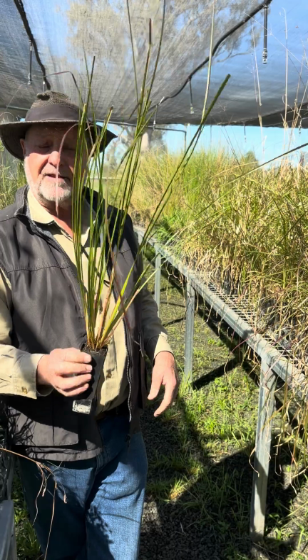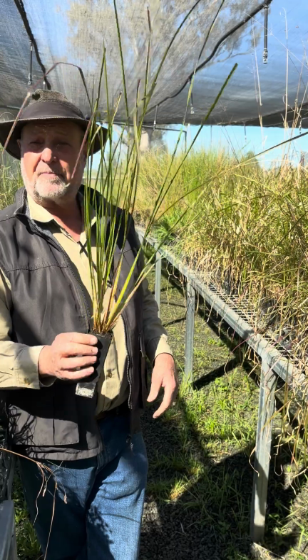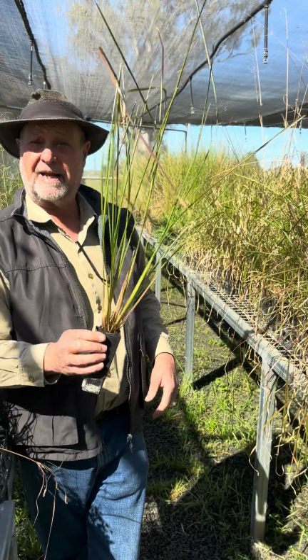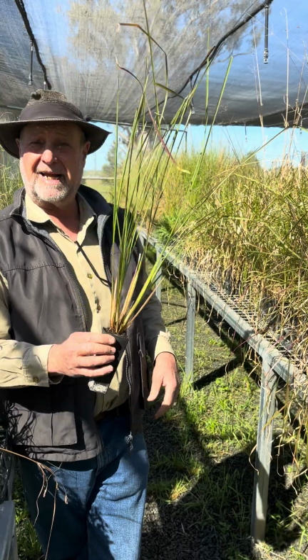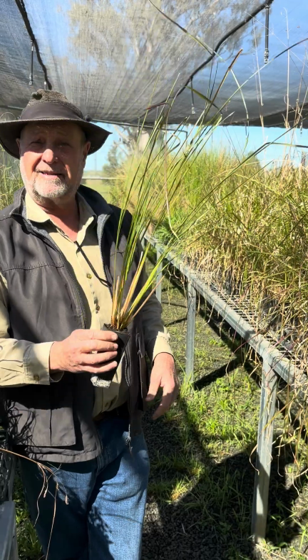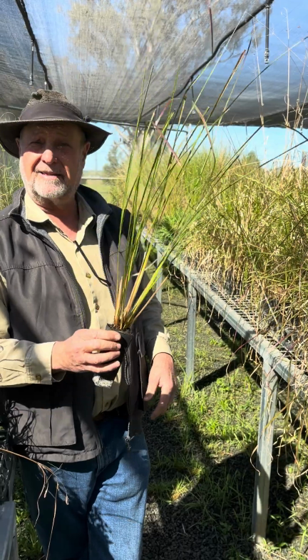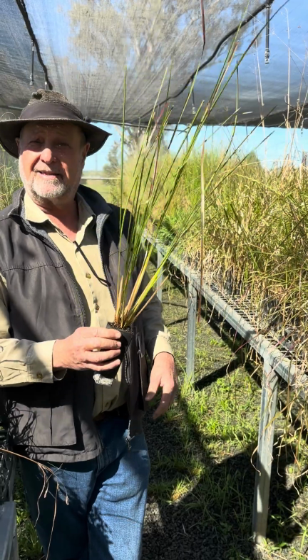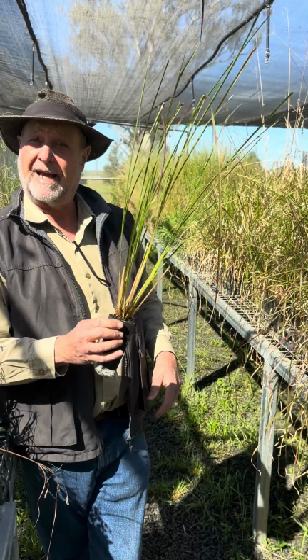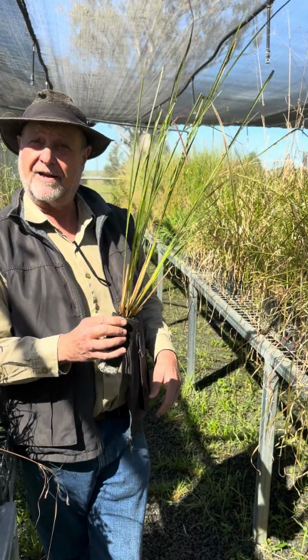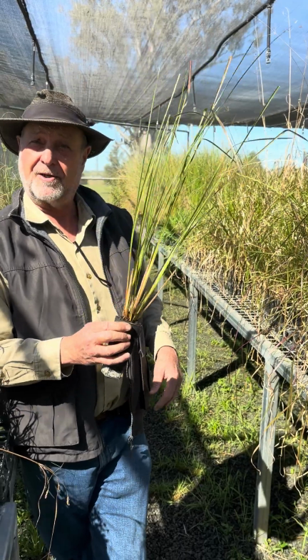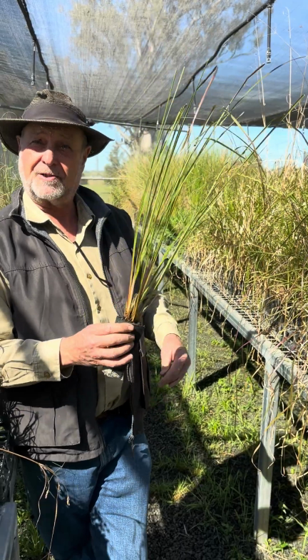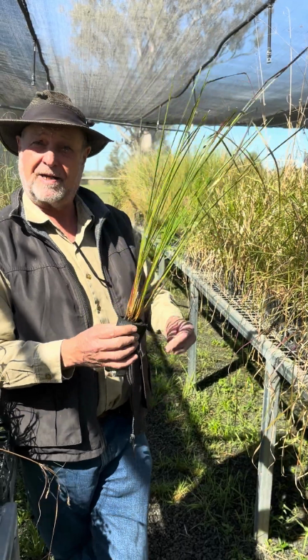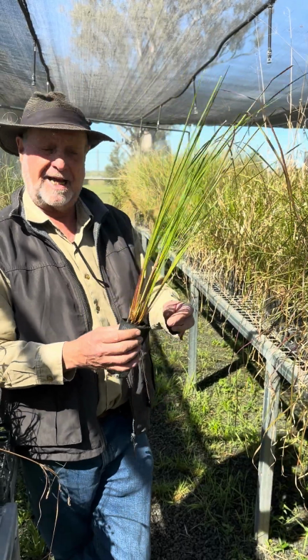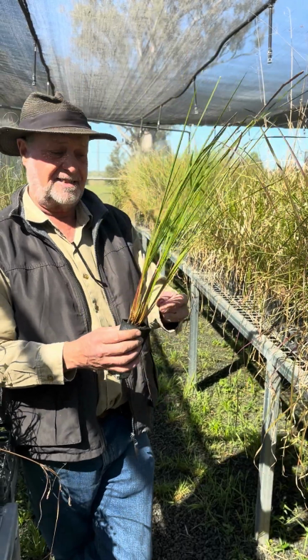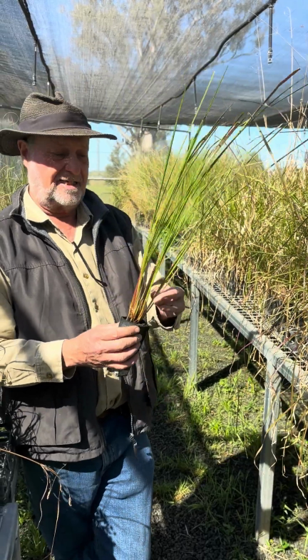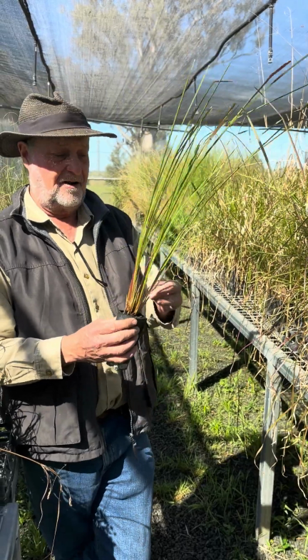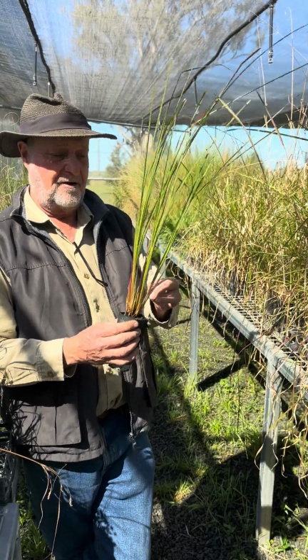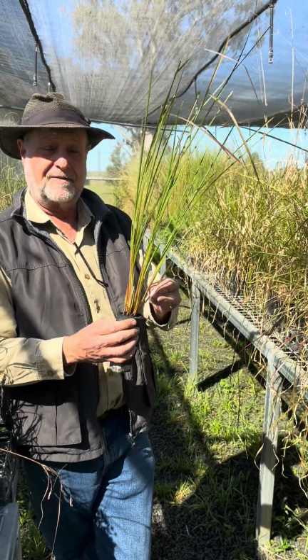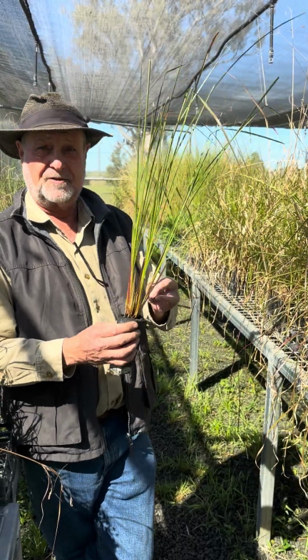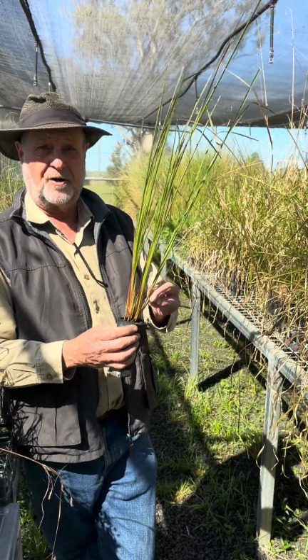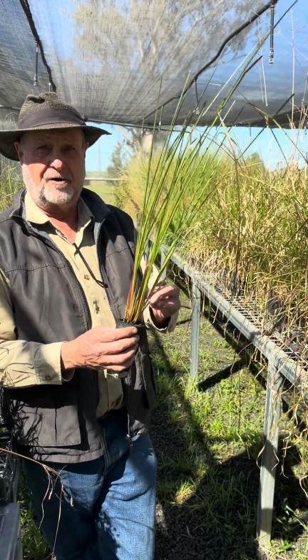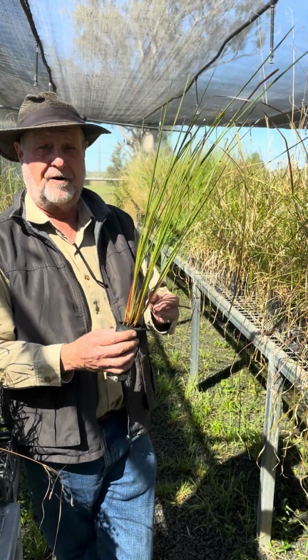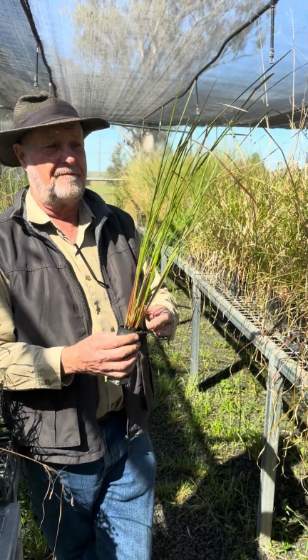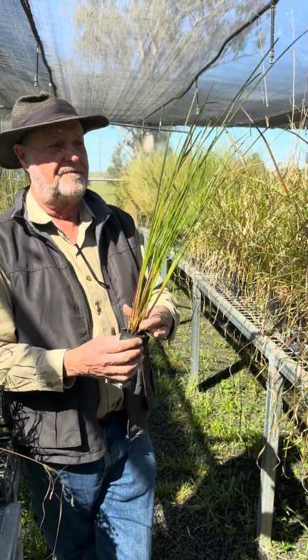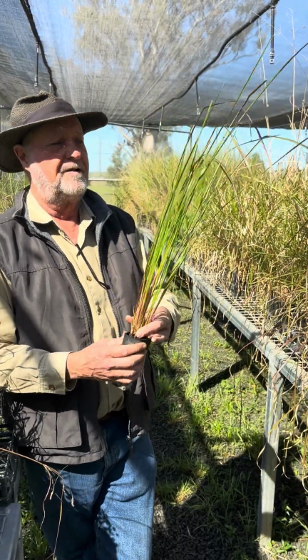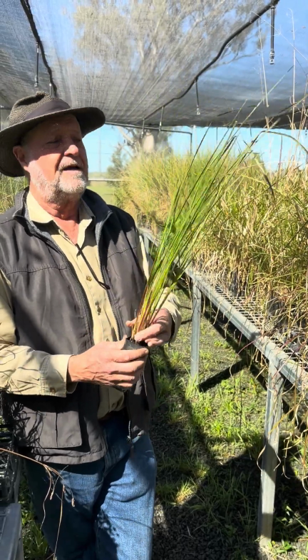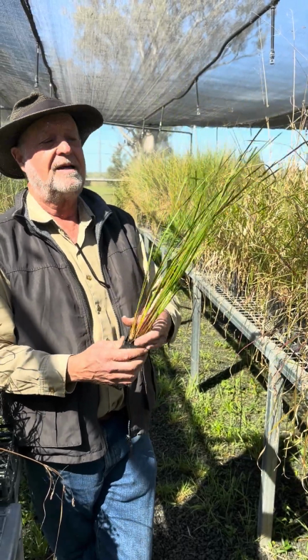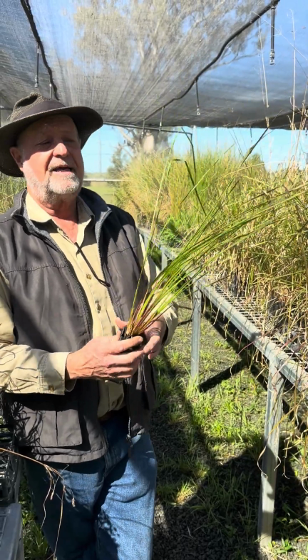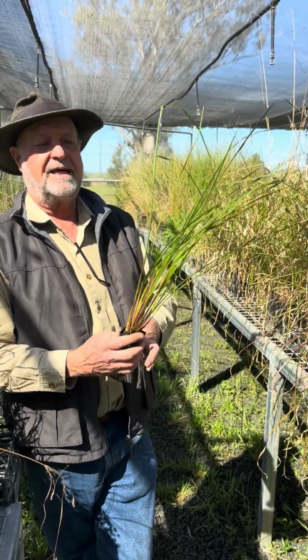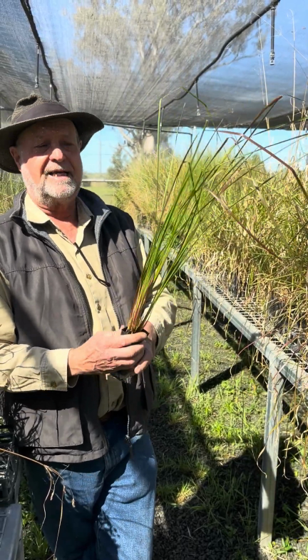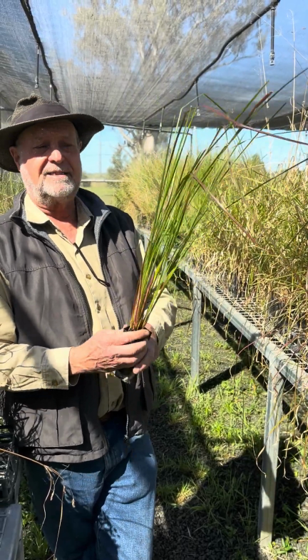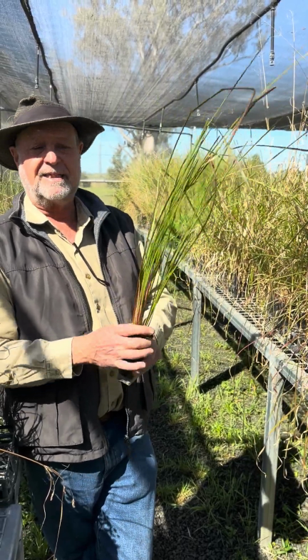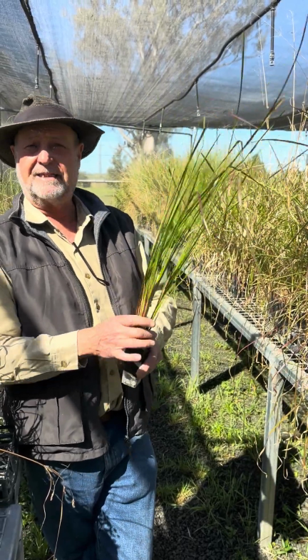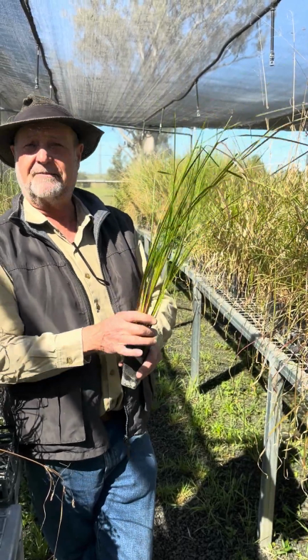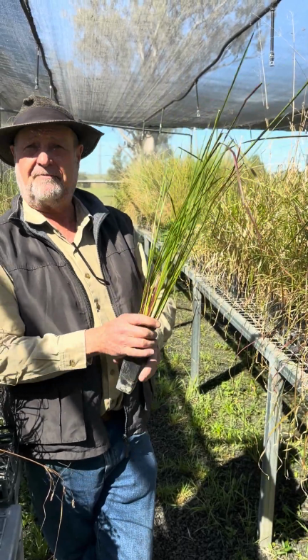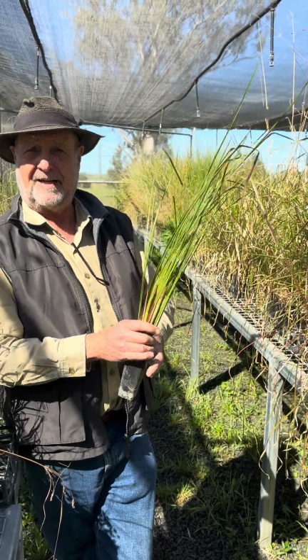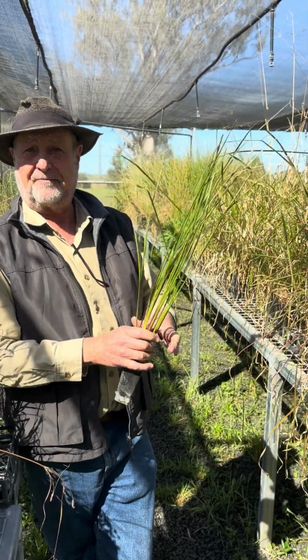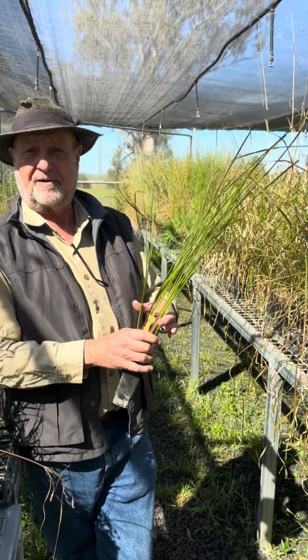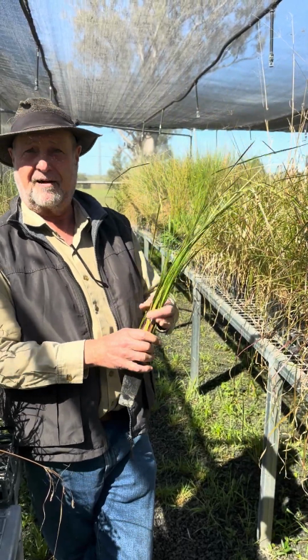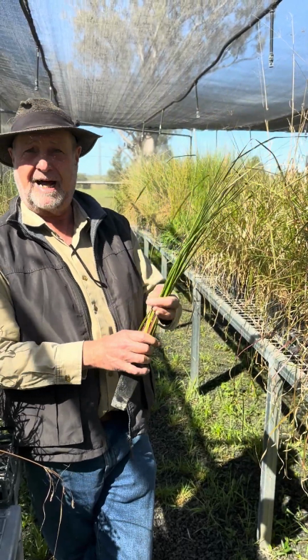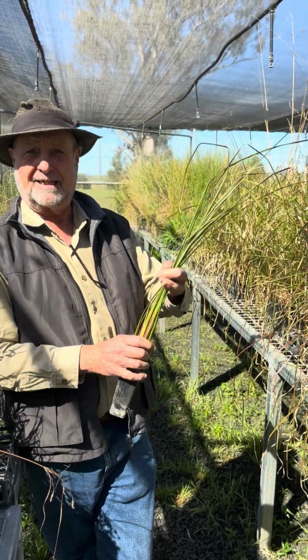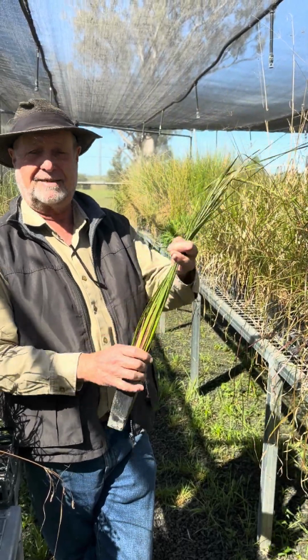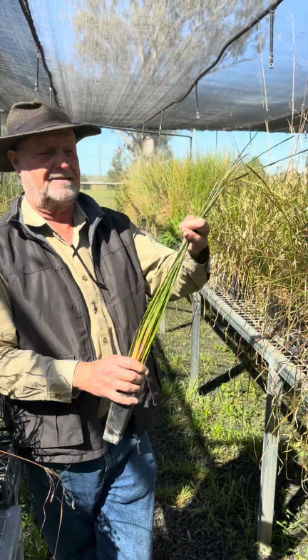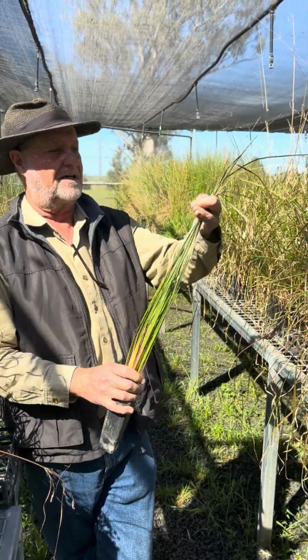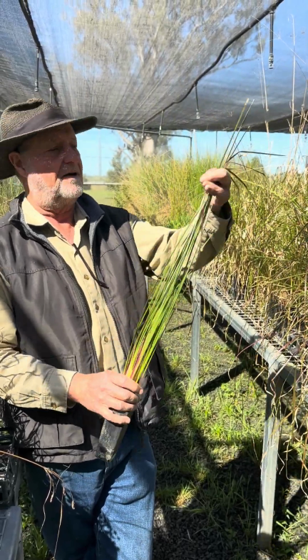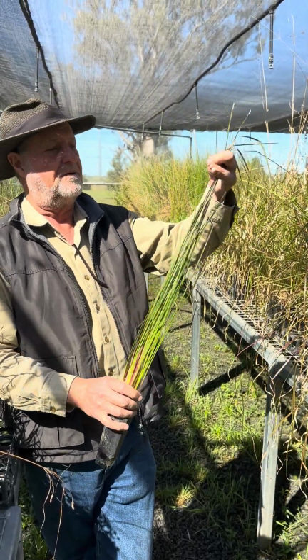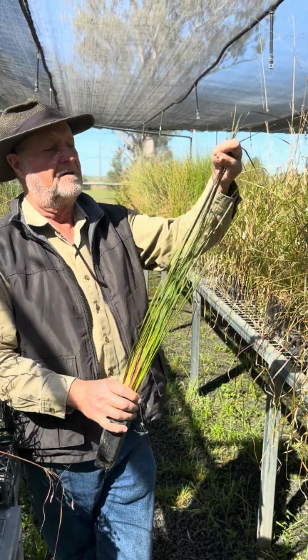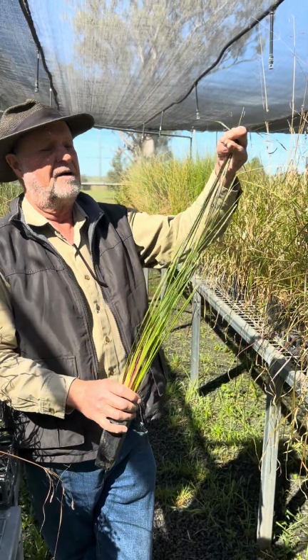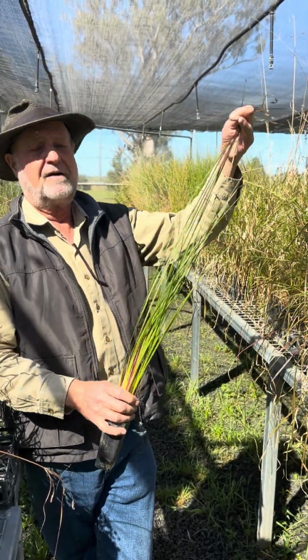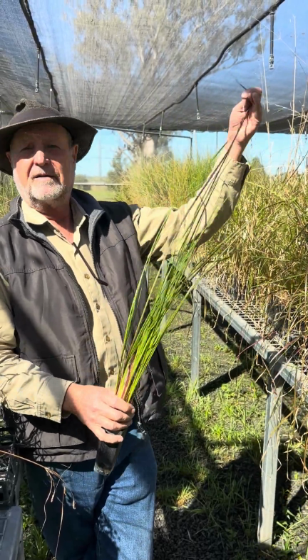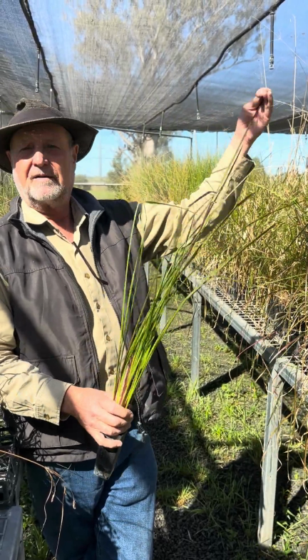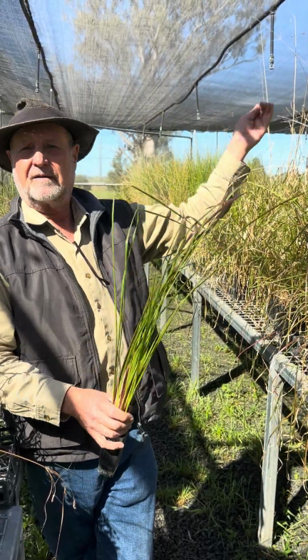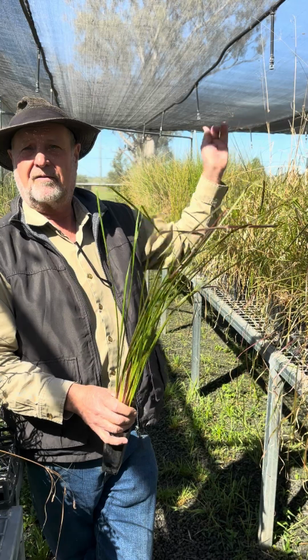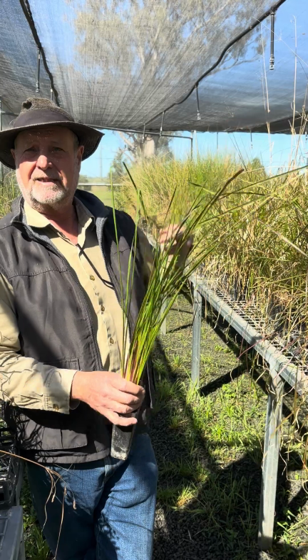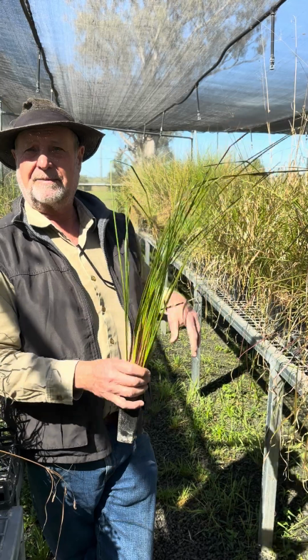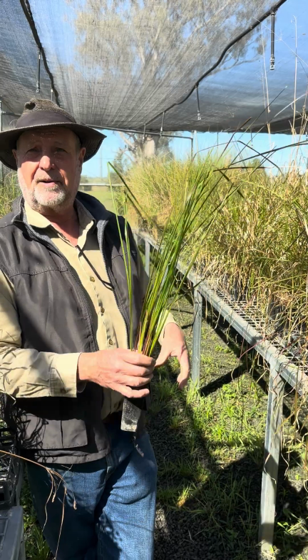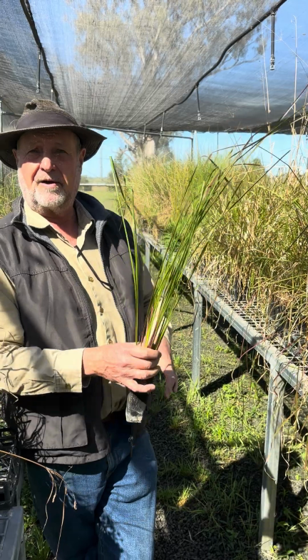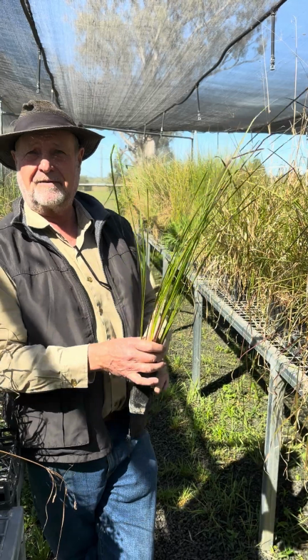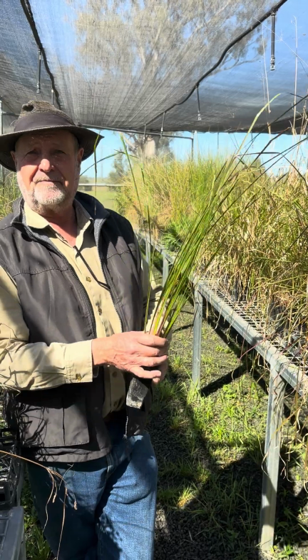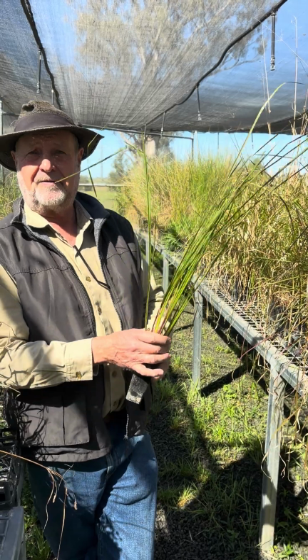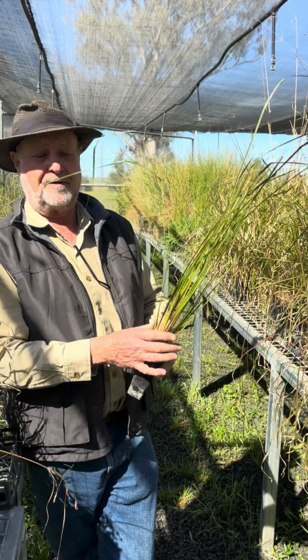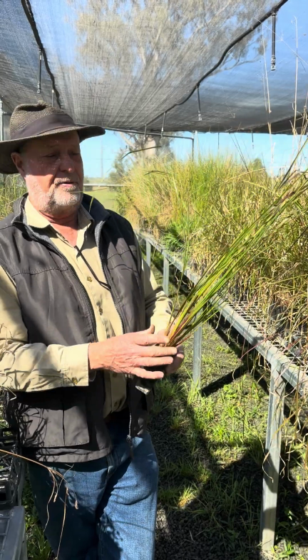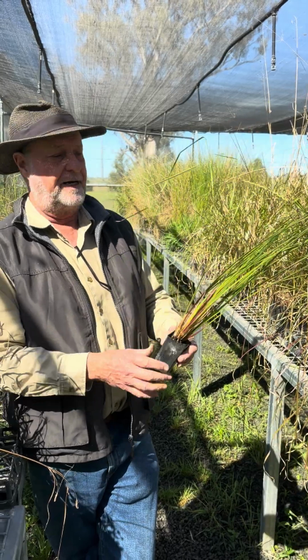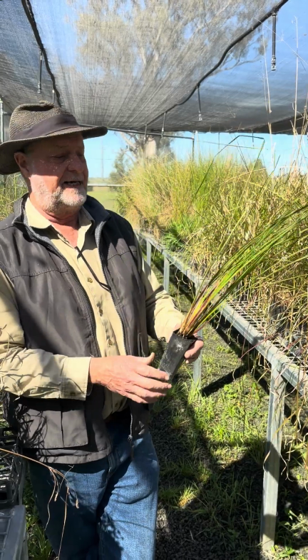Another plant that our nursery has a lot of stock of is this vetiver grass, Chrysopogon philopoides.